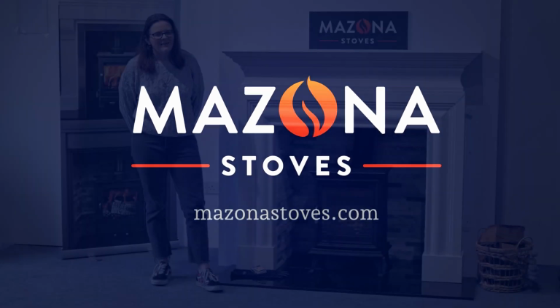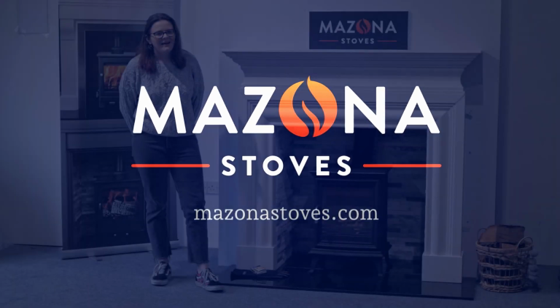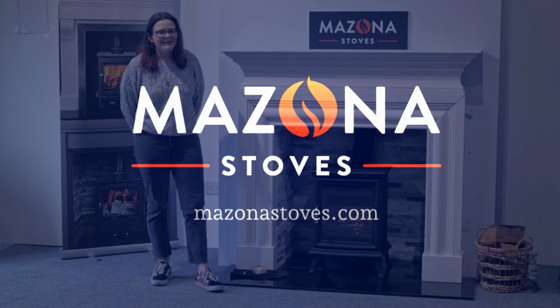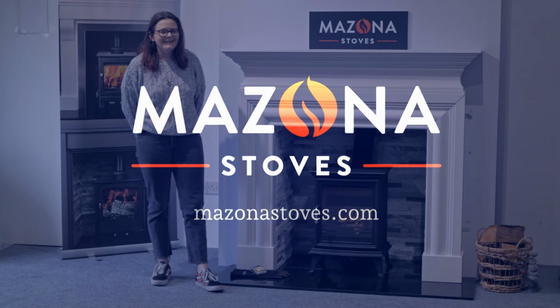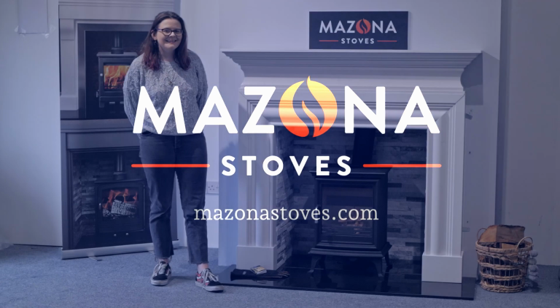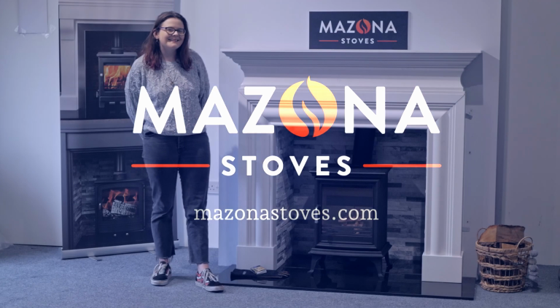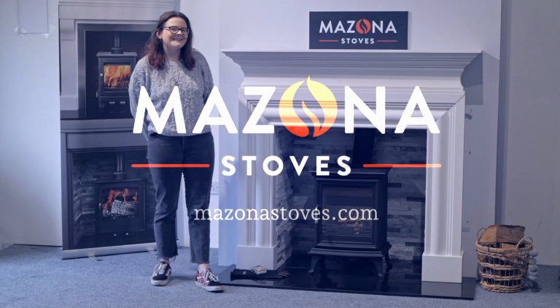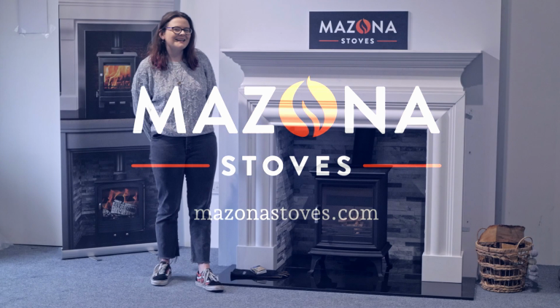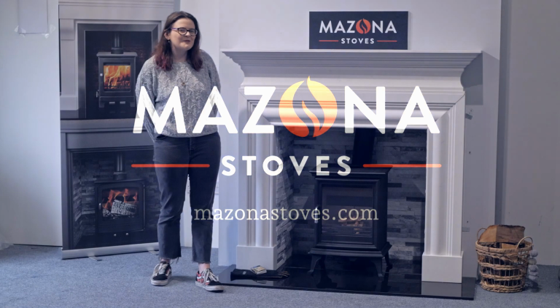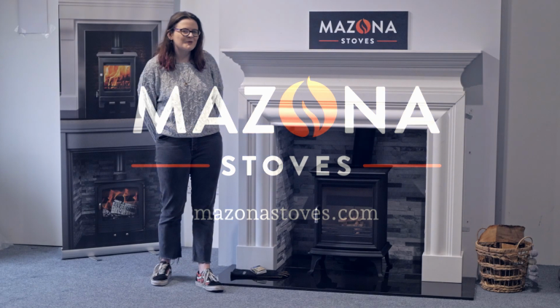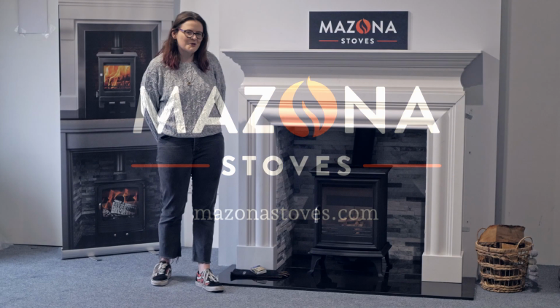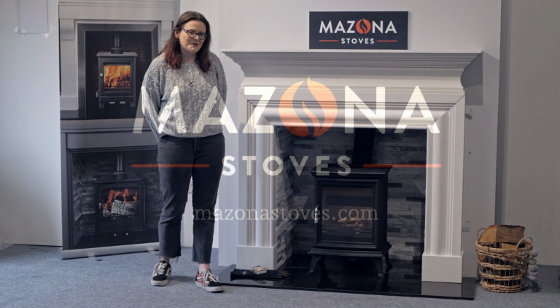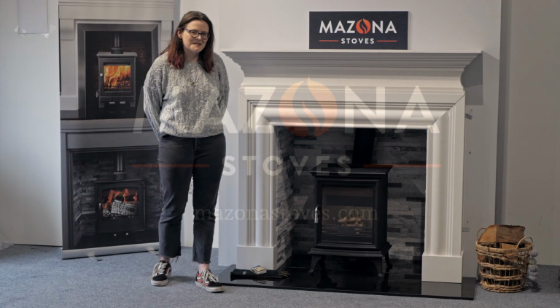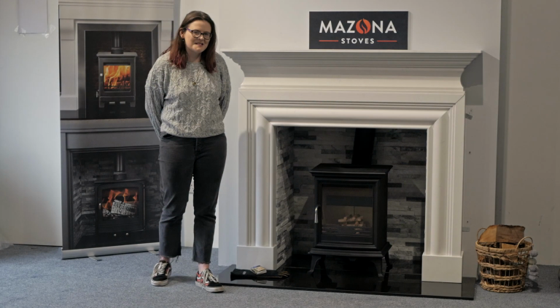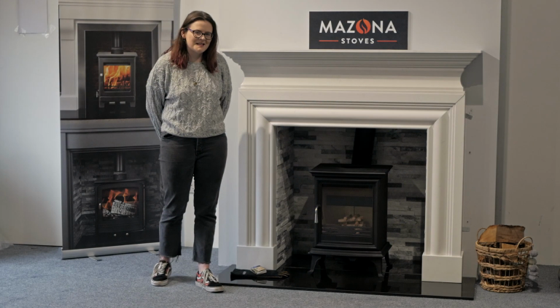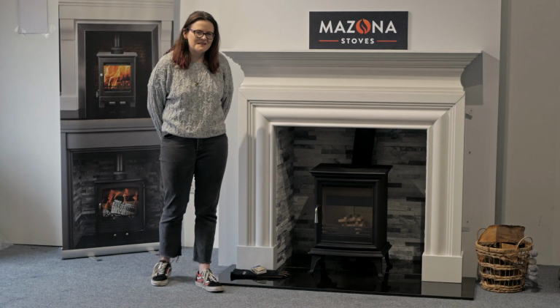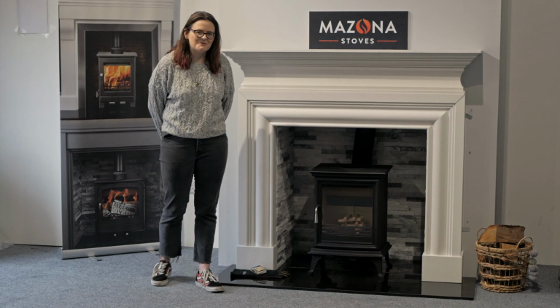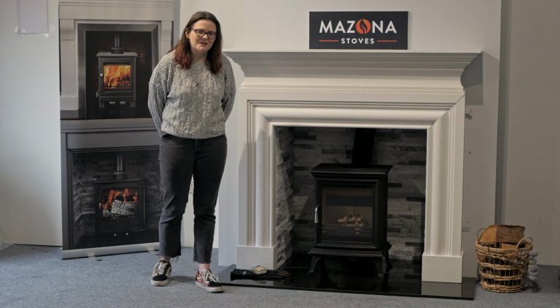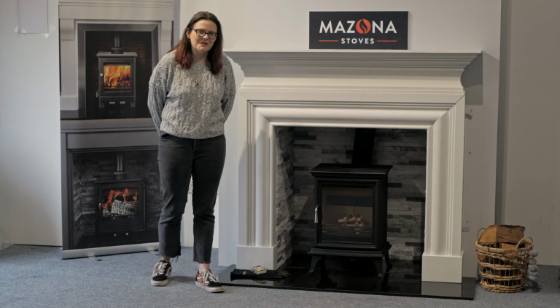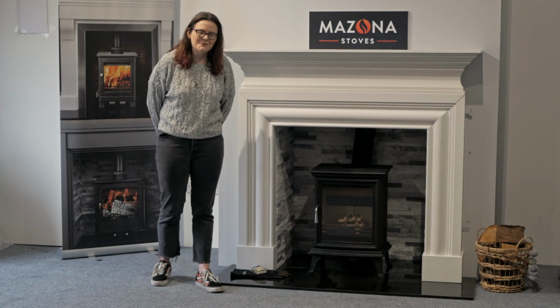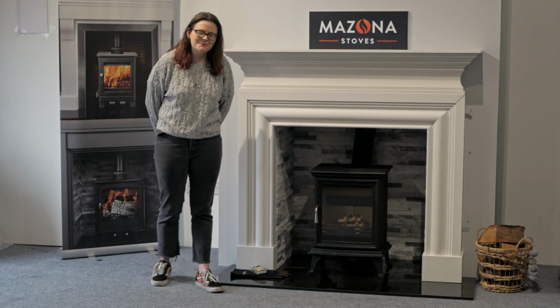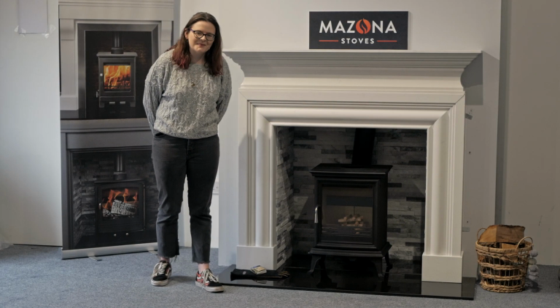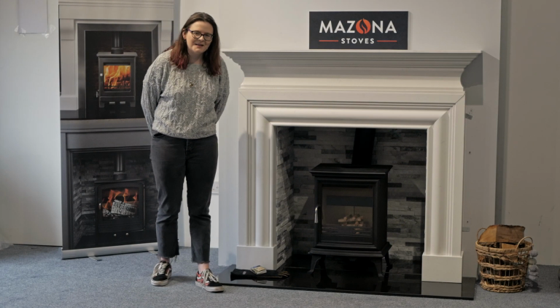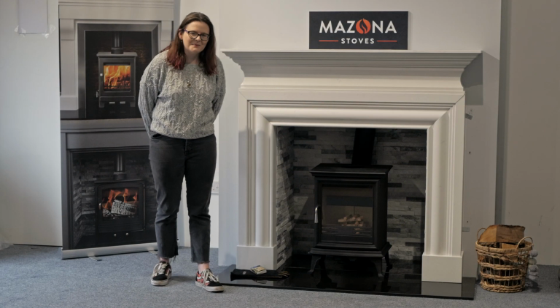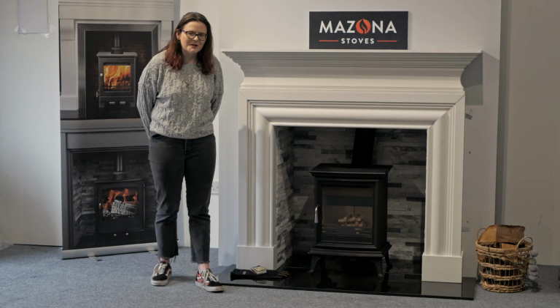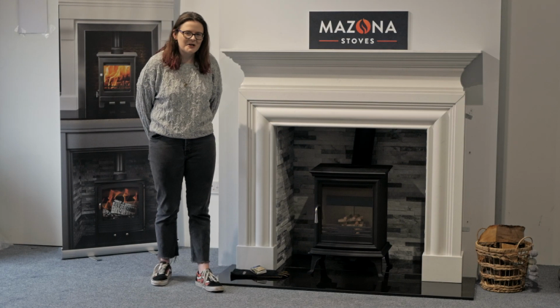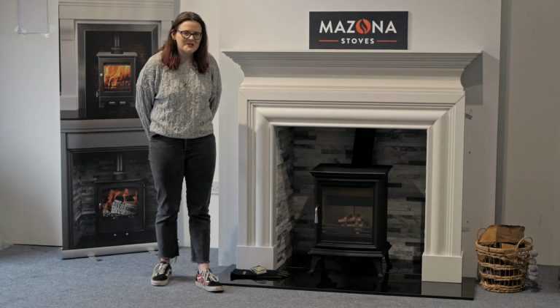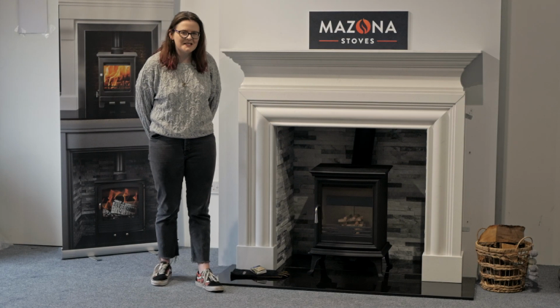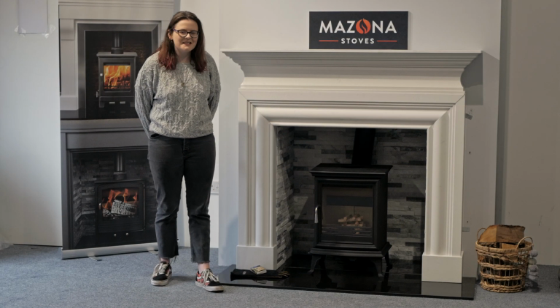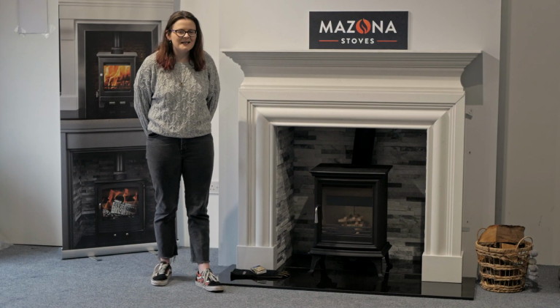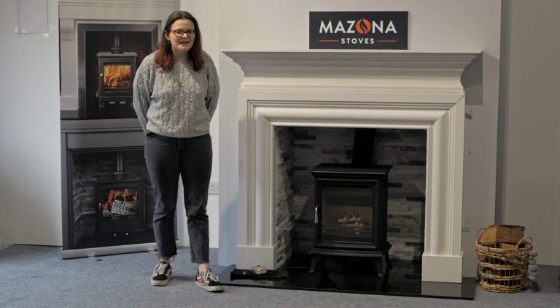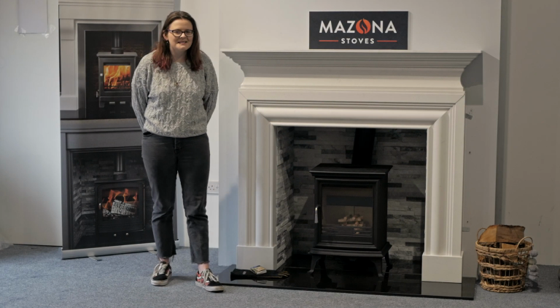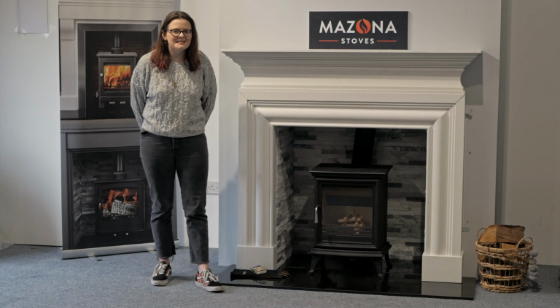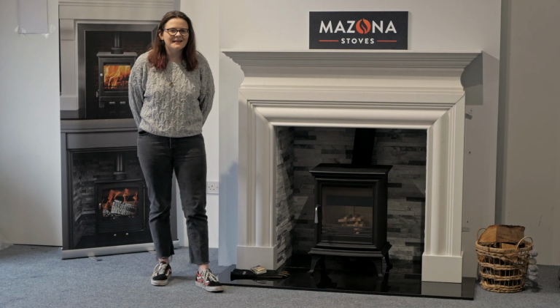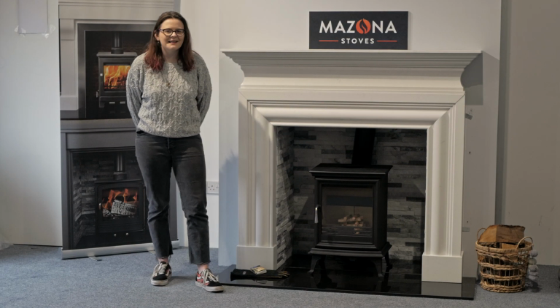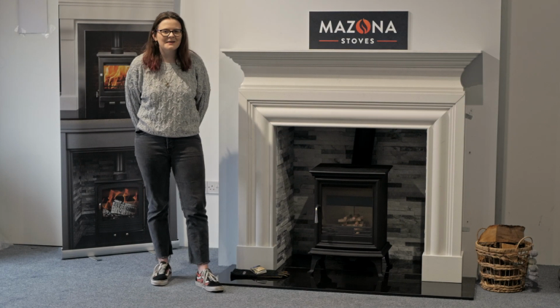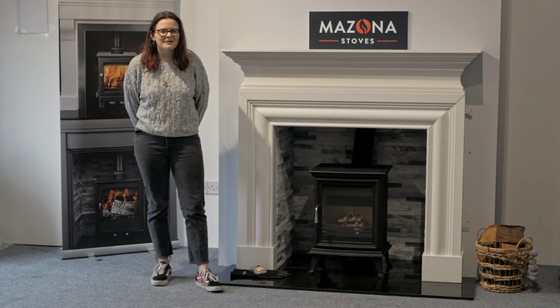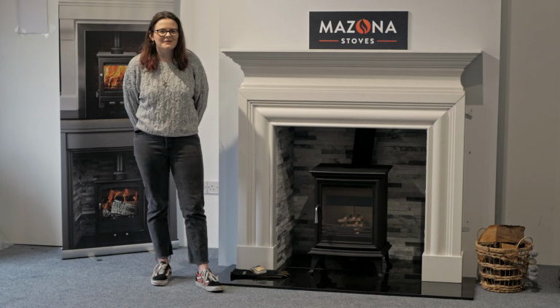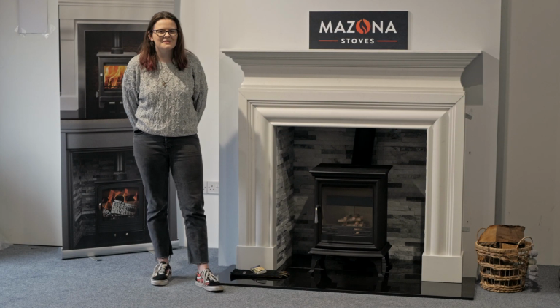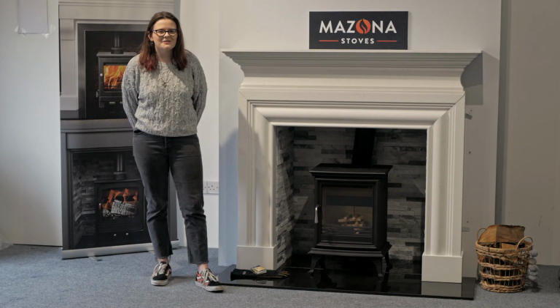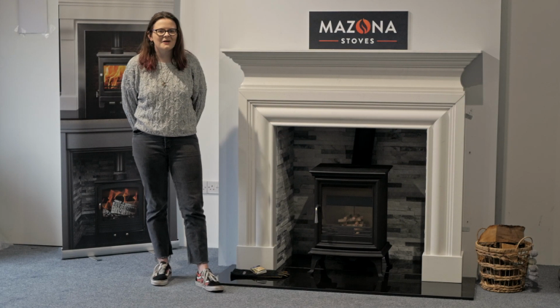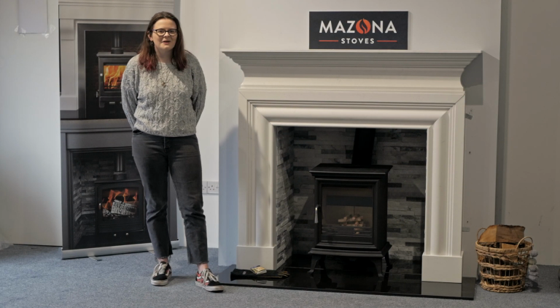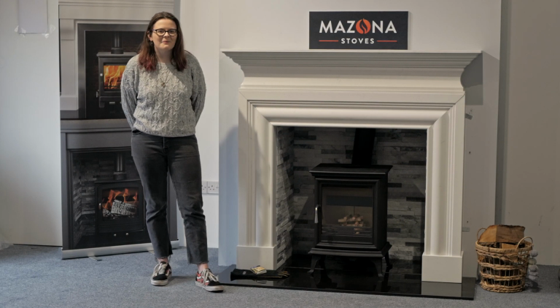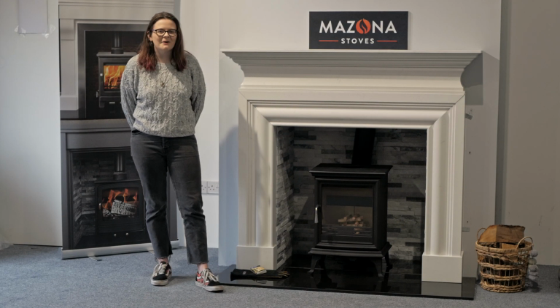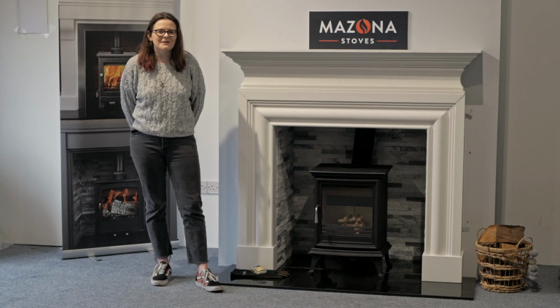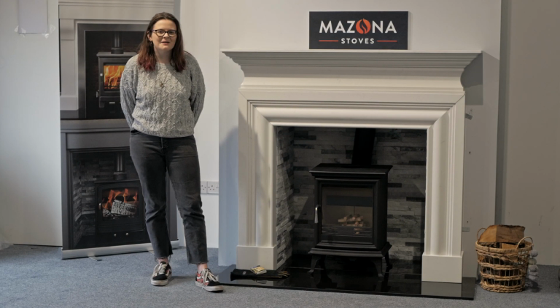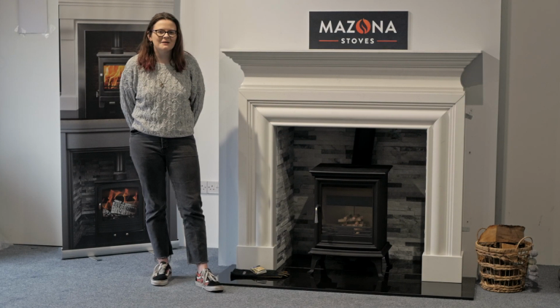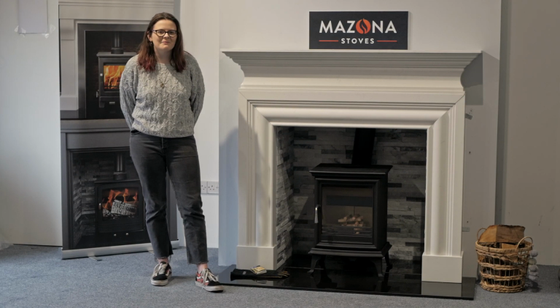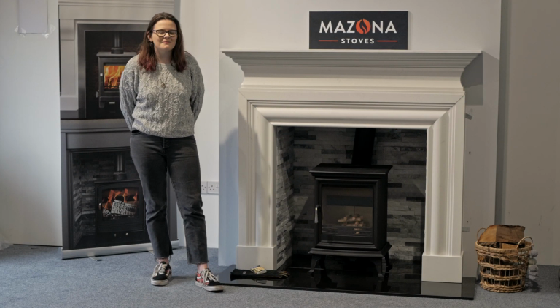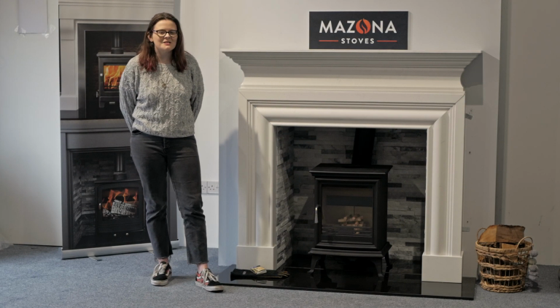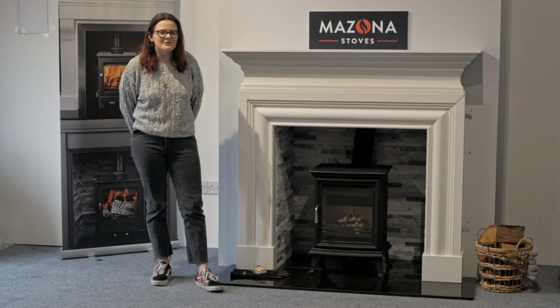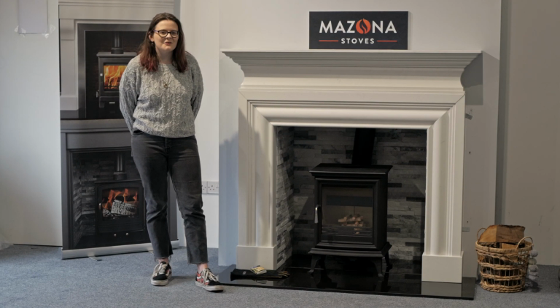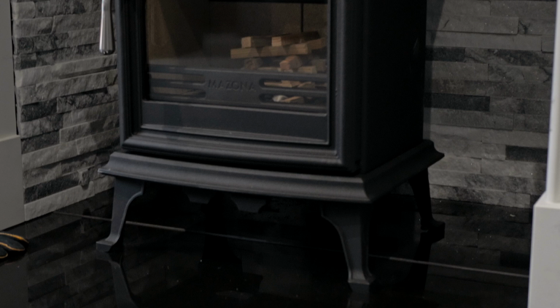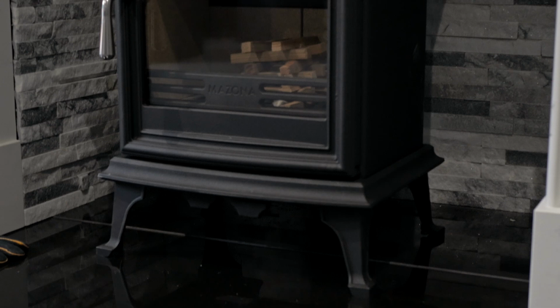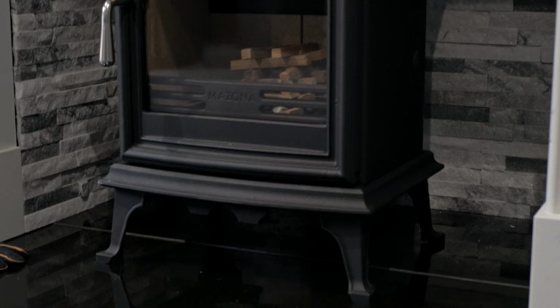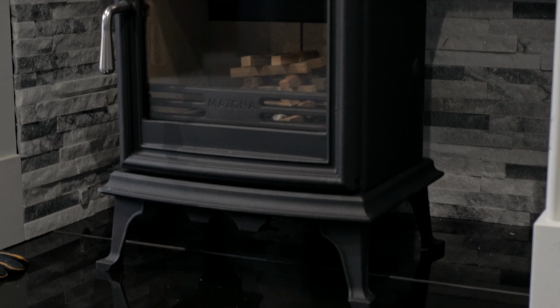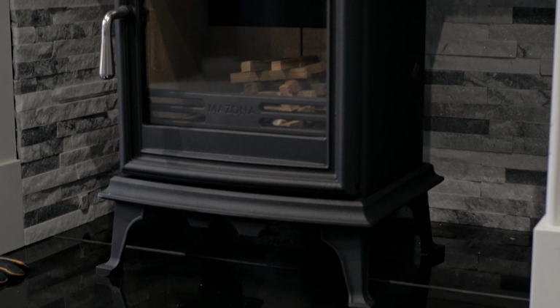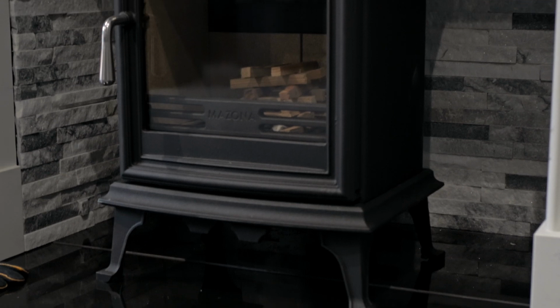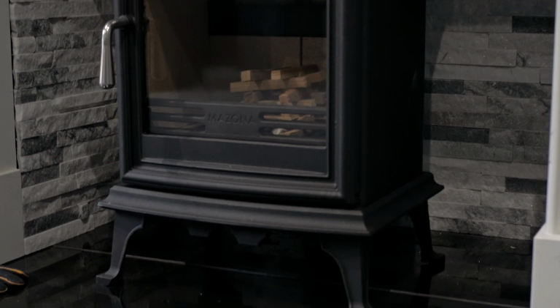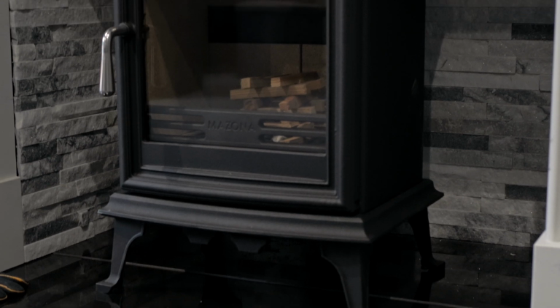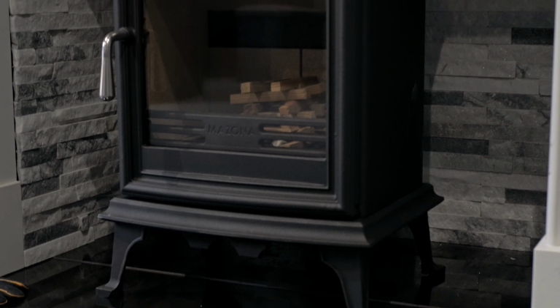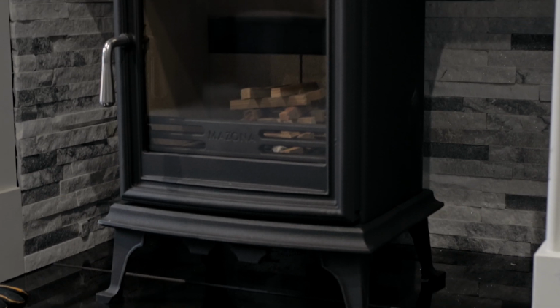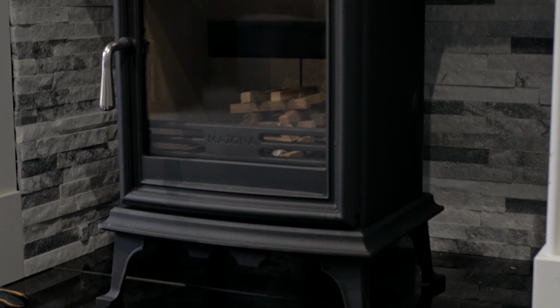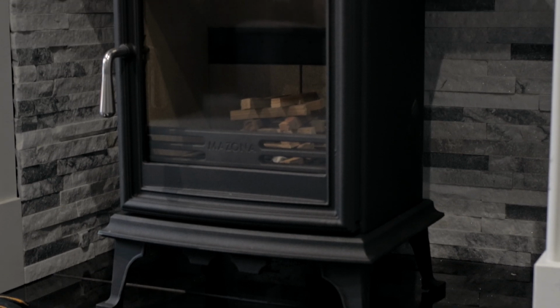Hi and thanks for joining today's video. I'm Karstie and today I'm here to talk about the Mizona Ashford Eco 5.